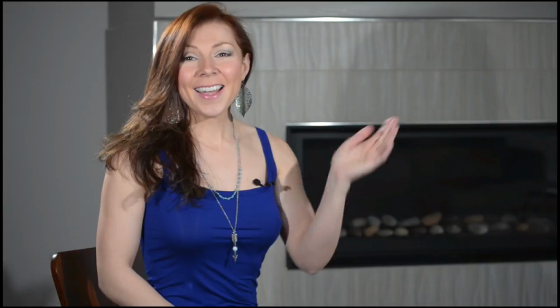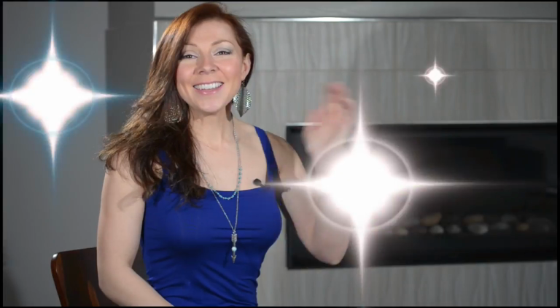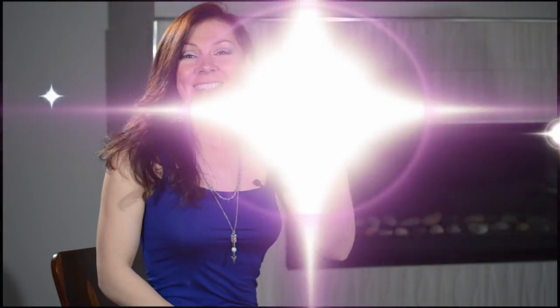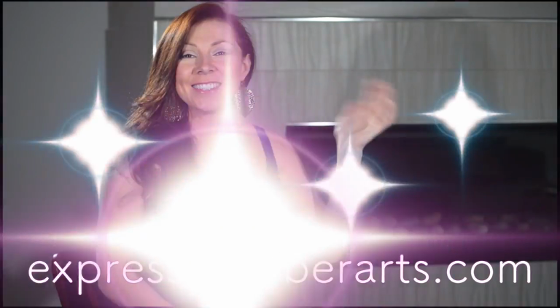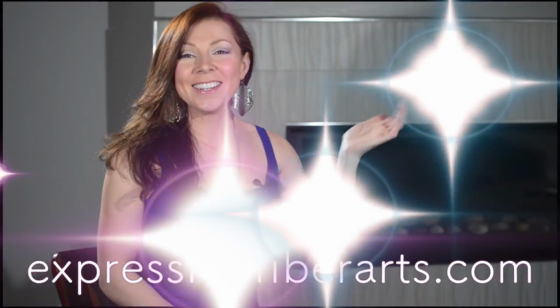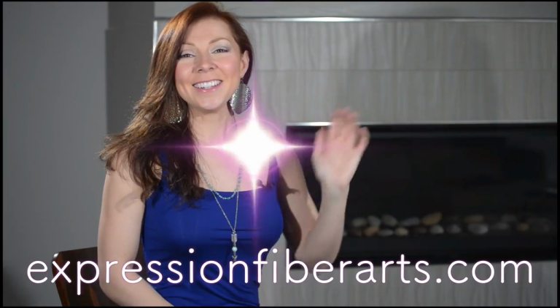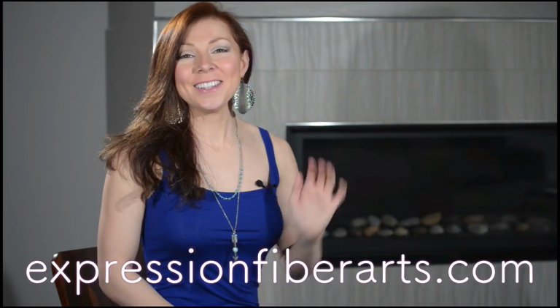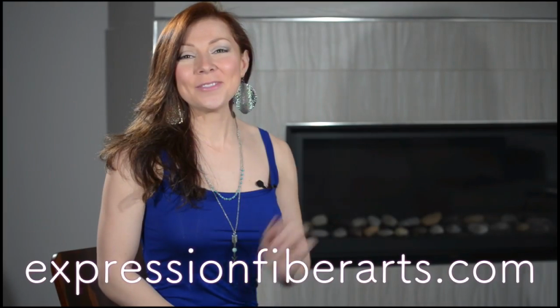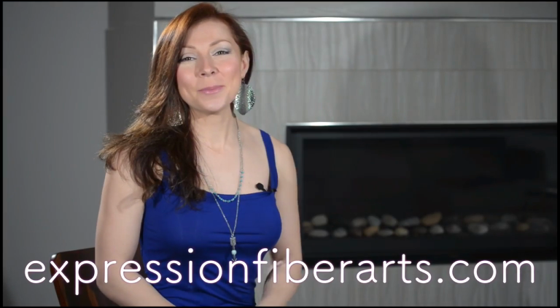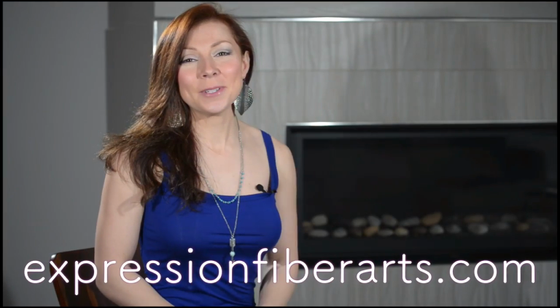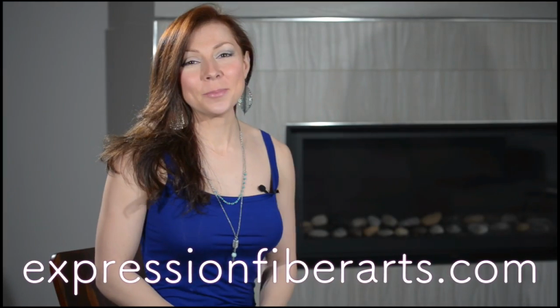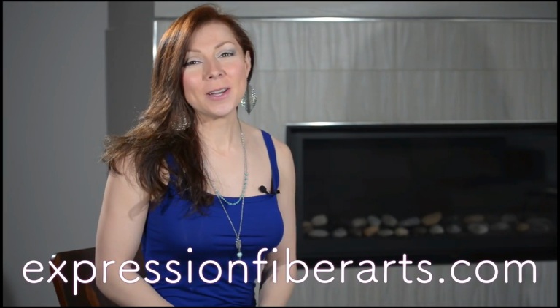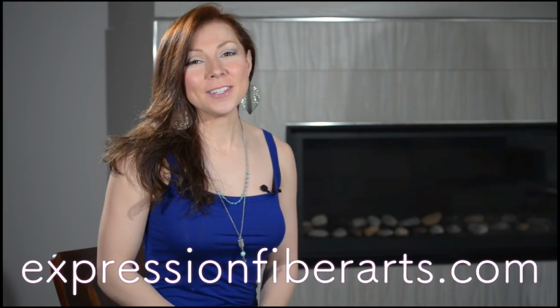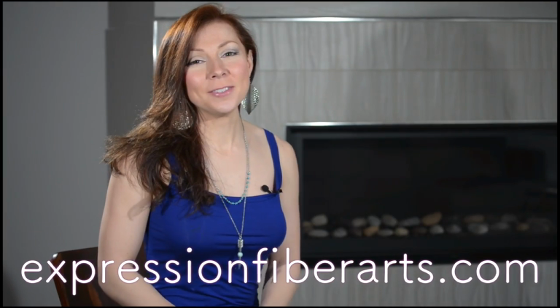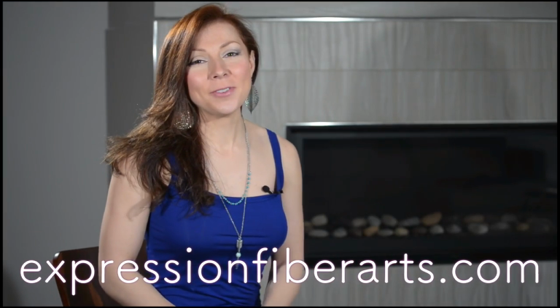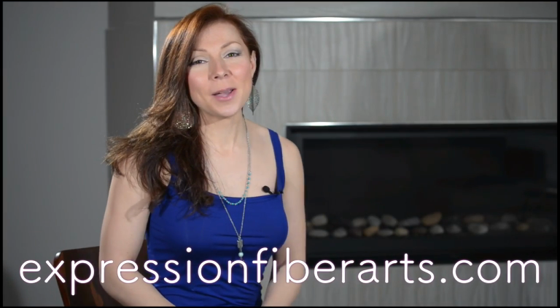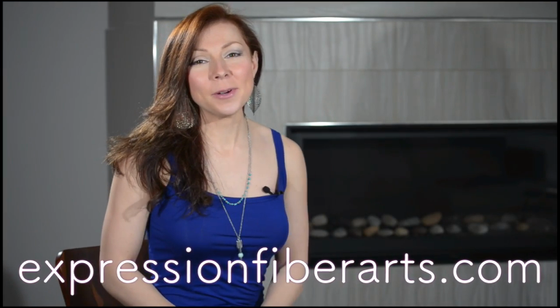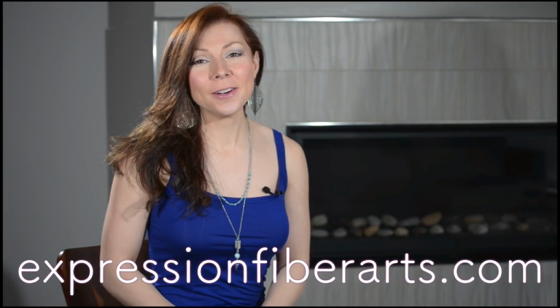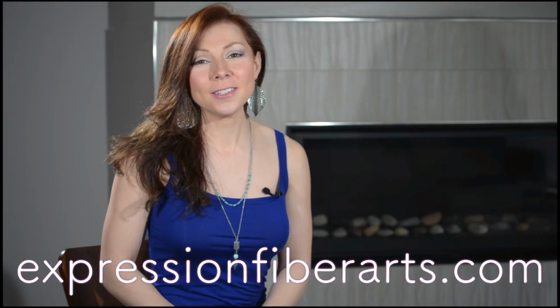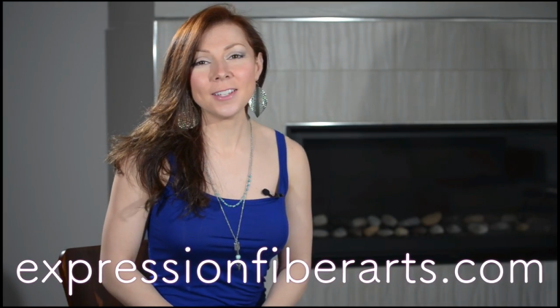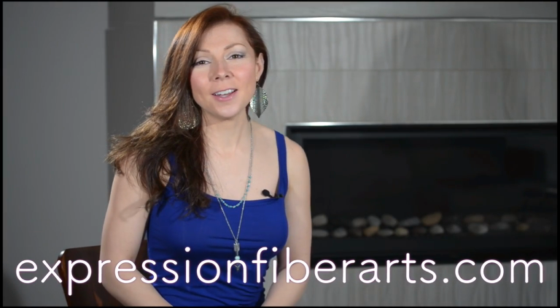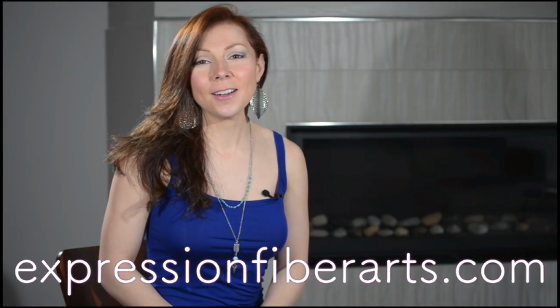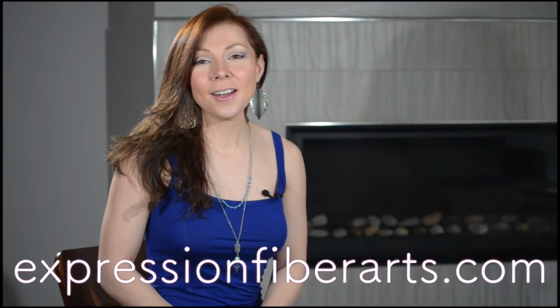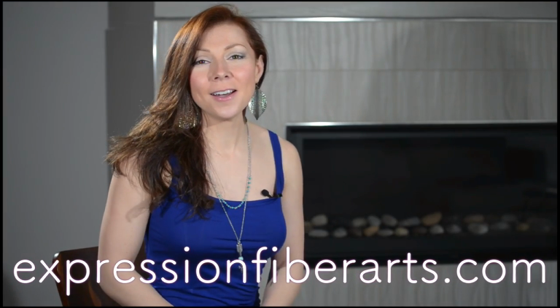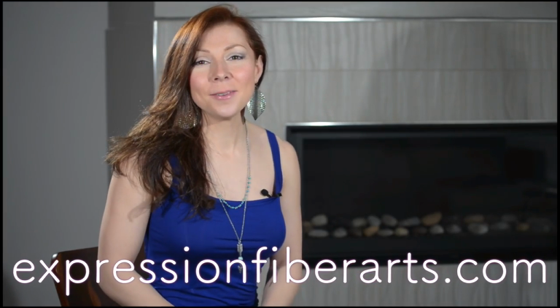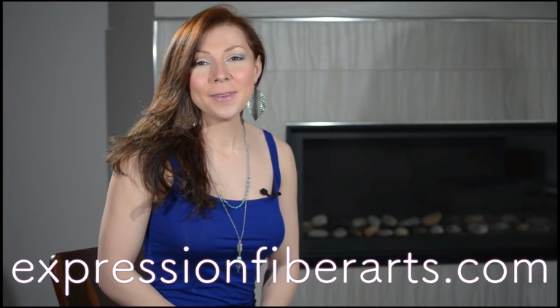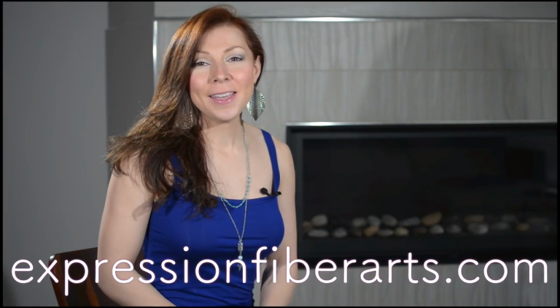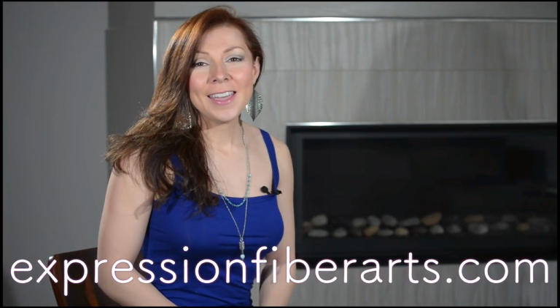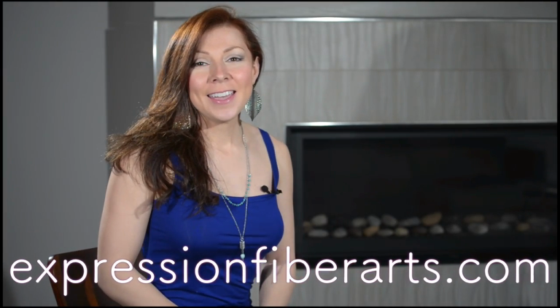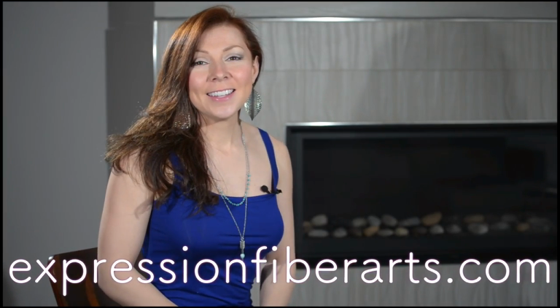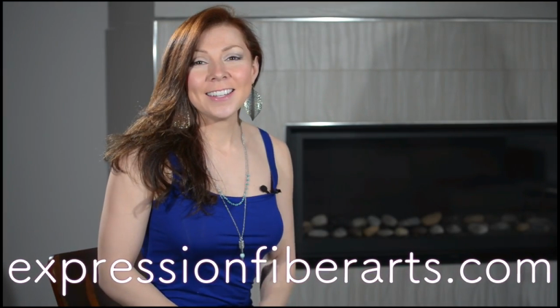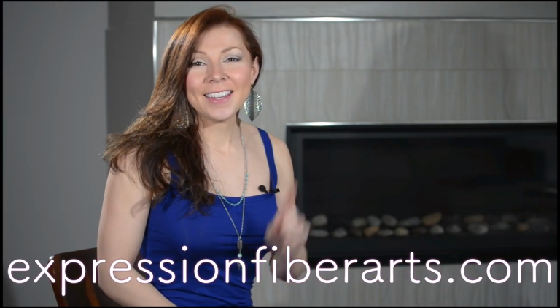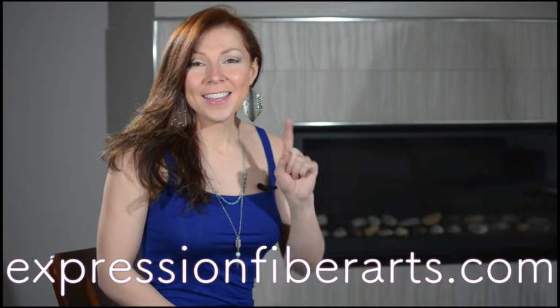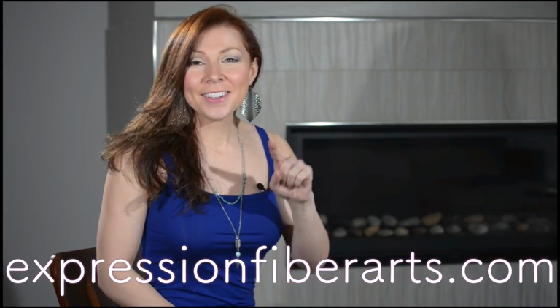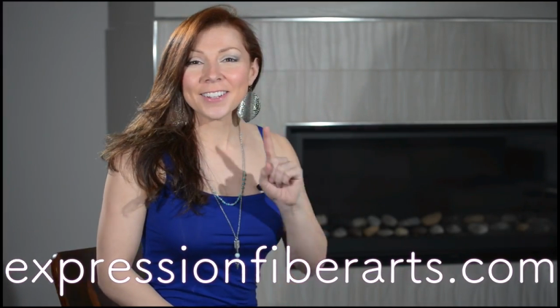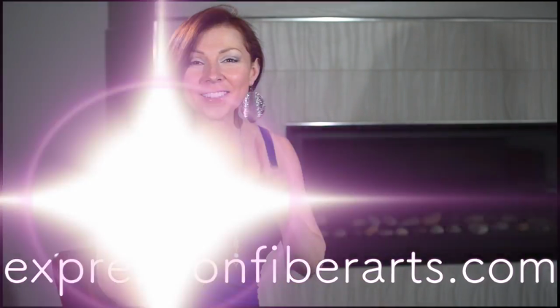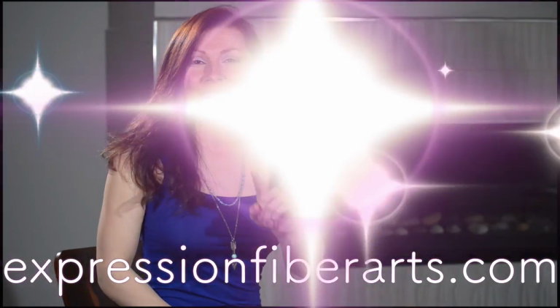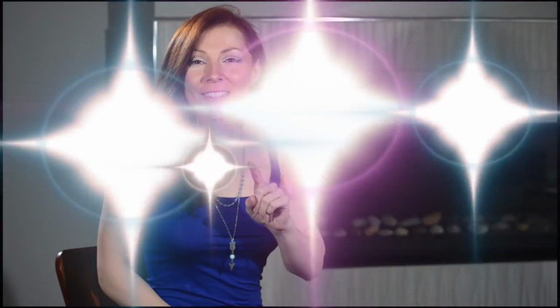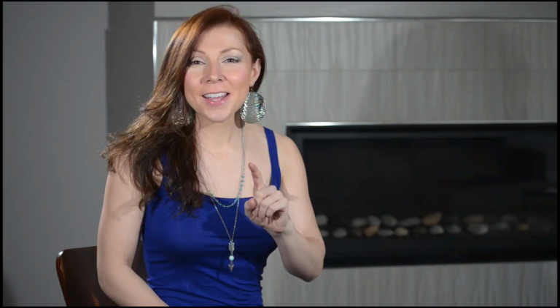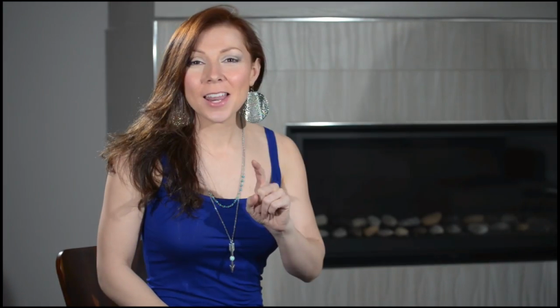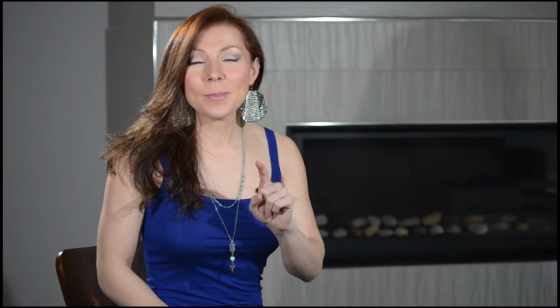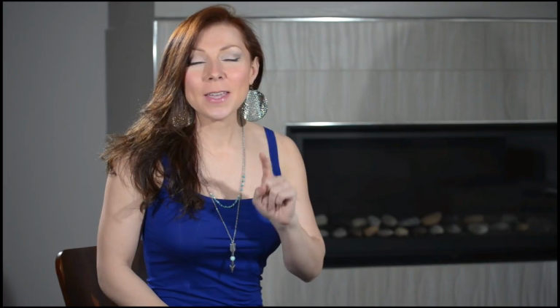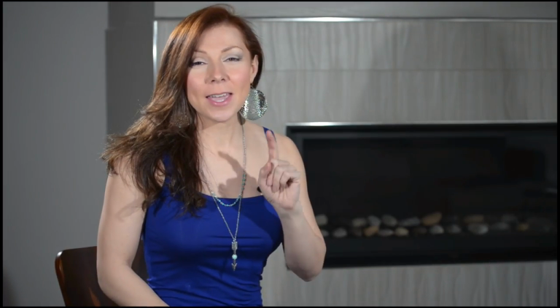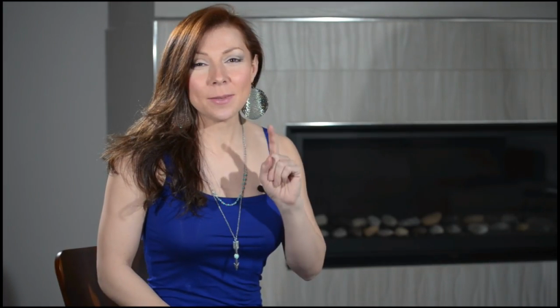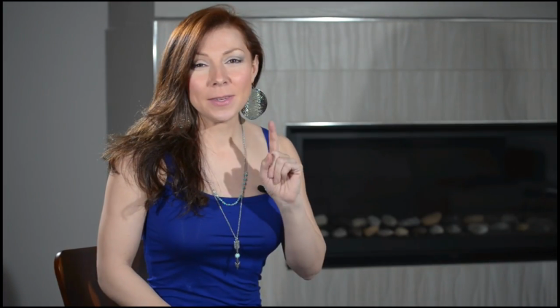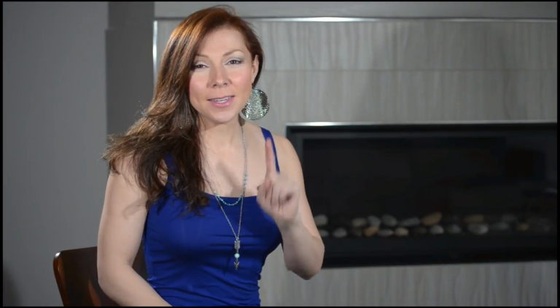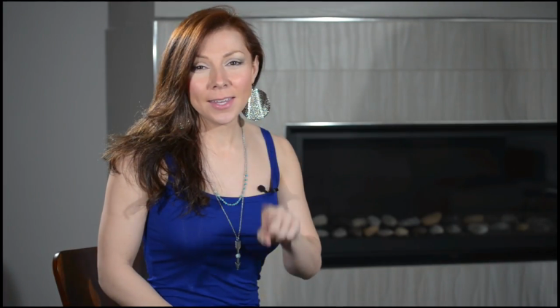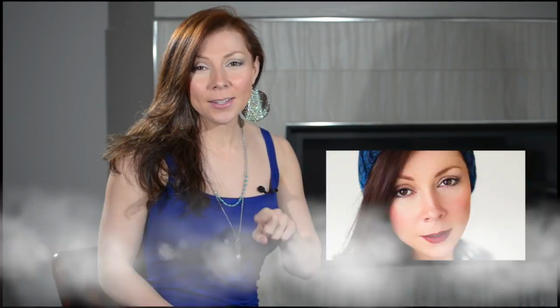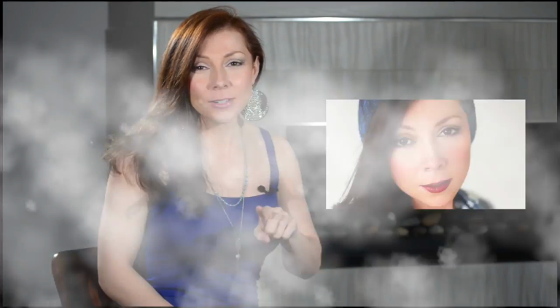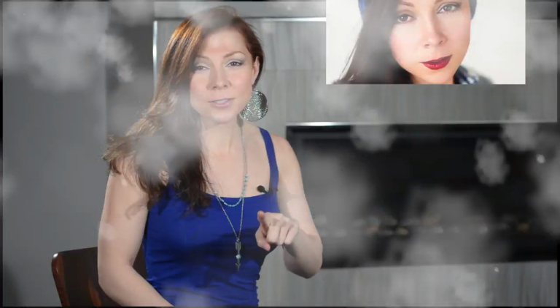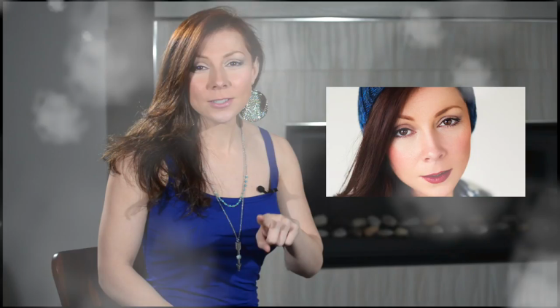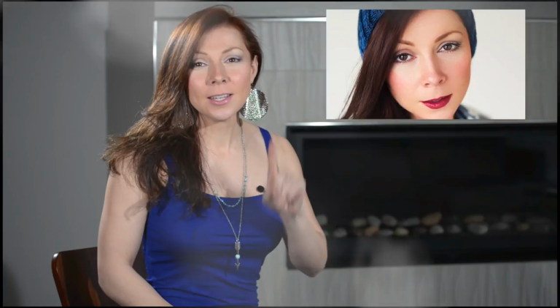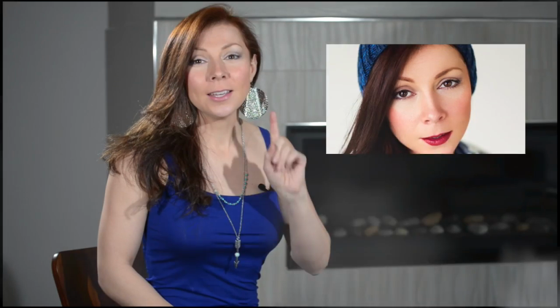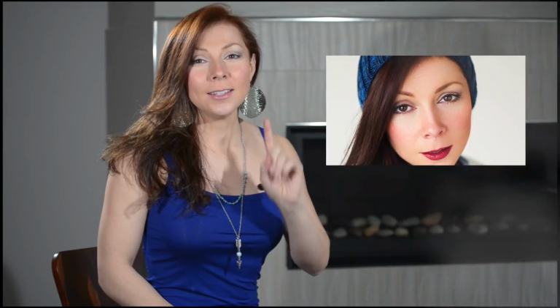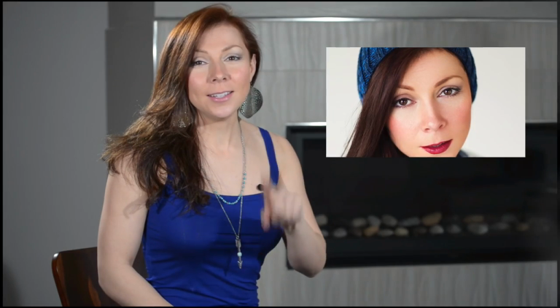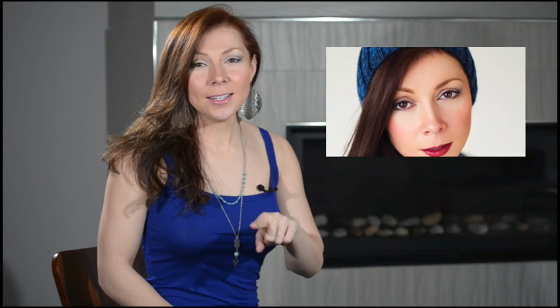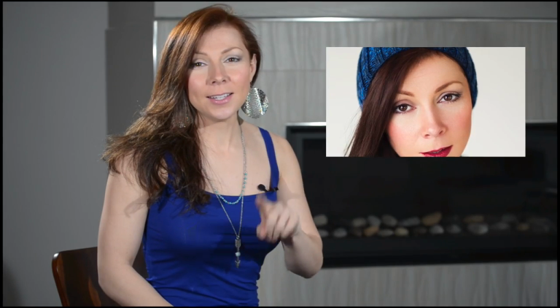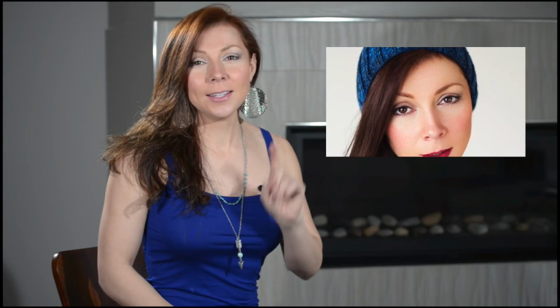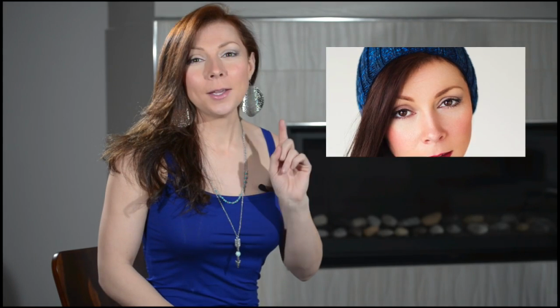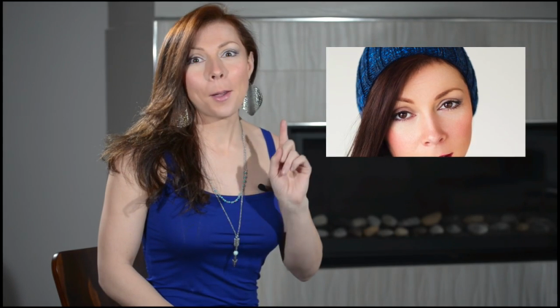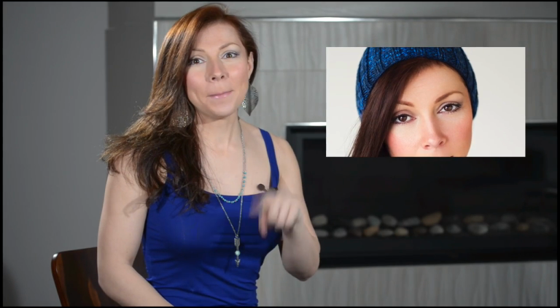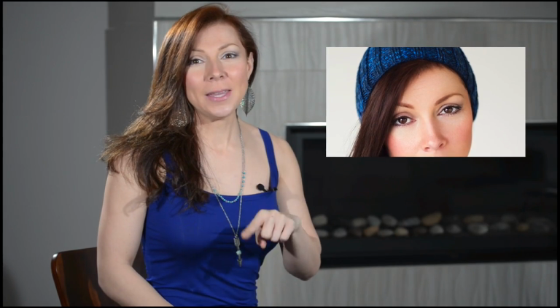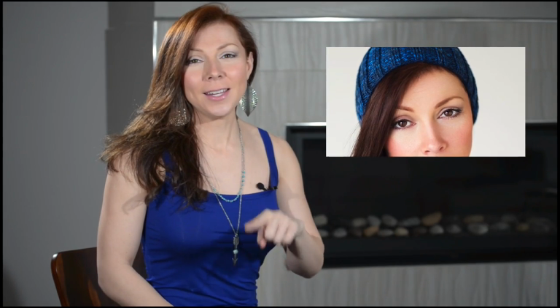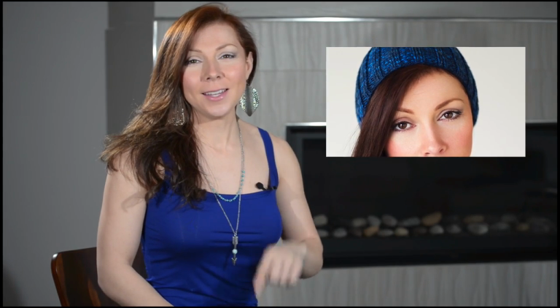Hi, it's Shandi from ExpressionFiberArts.com, and today you're going to learn how to make a beginner's knitted beanie.